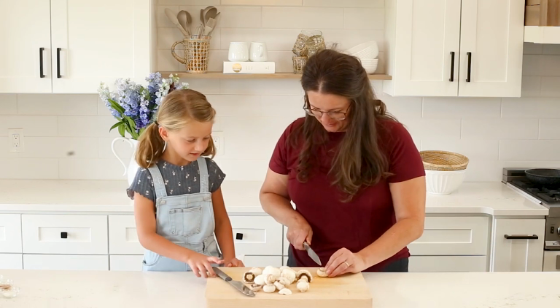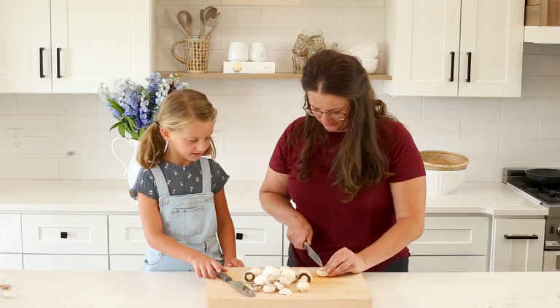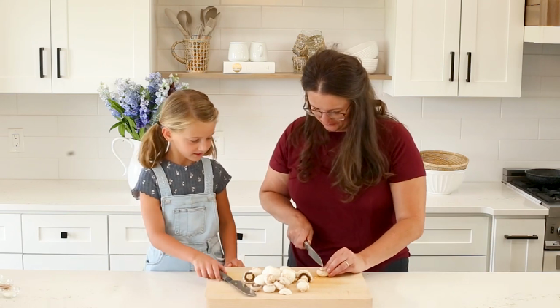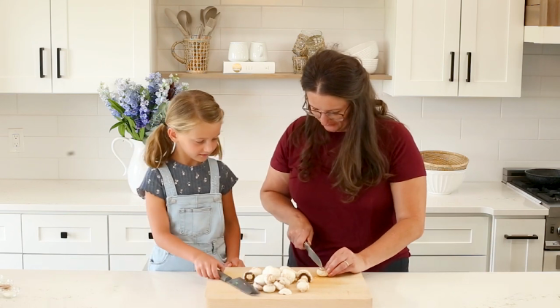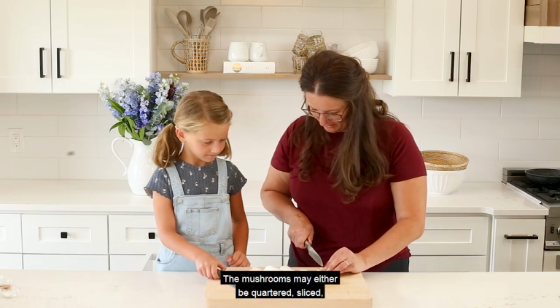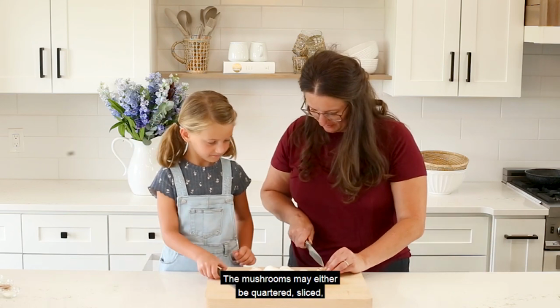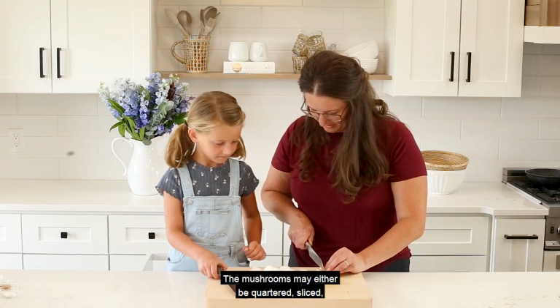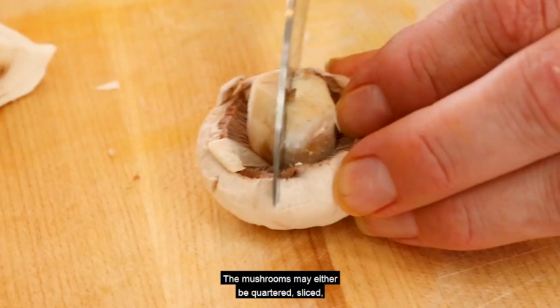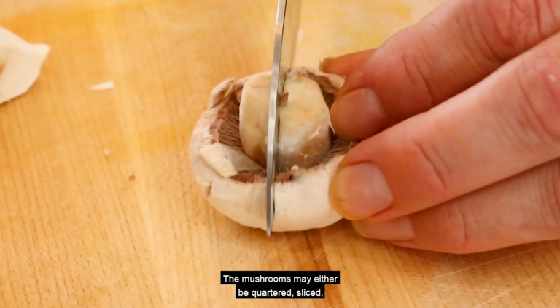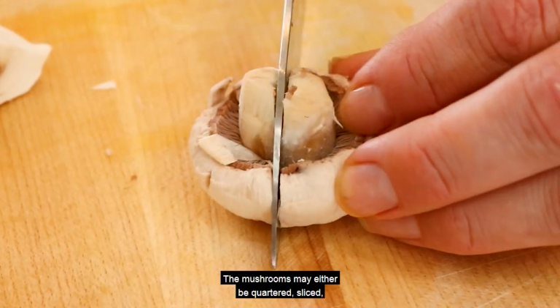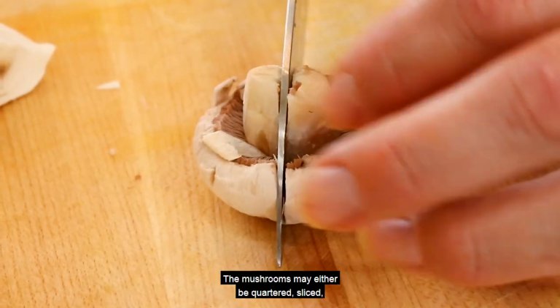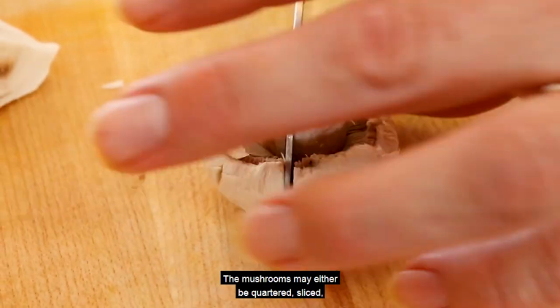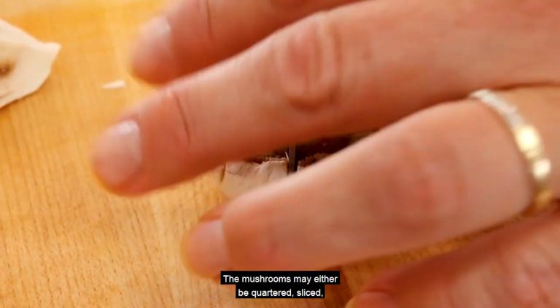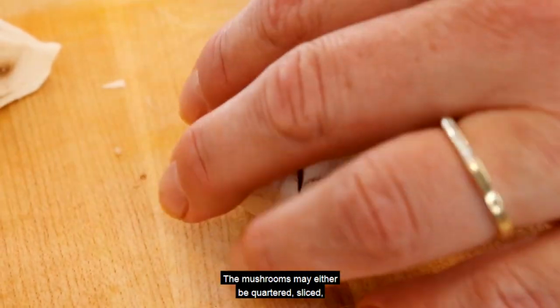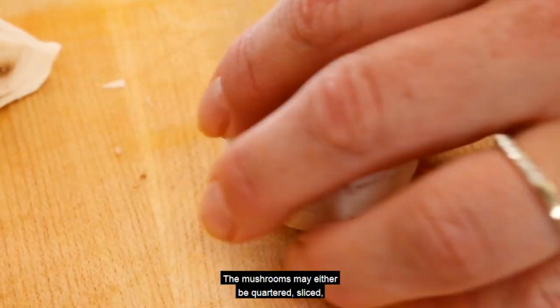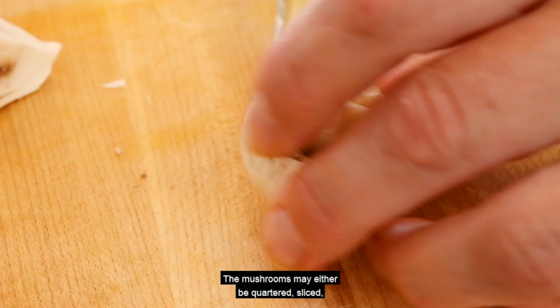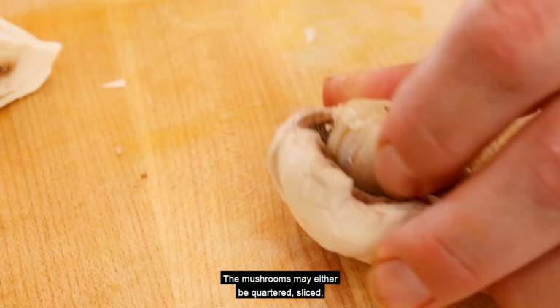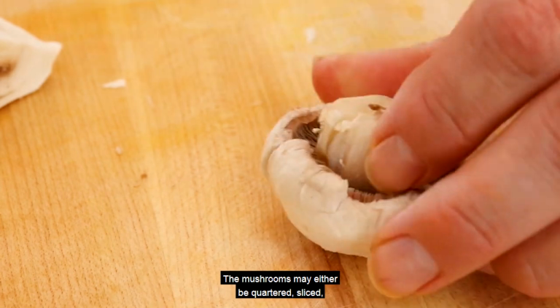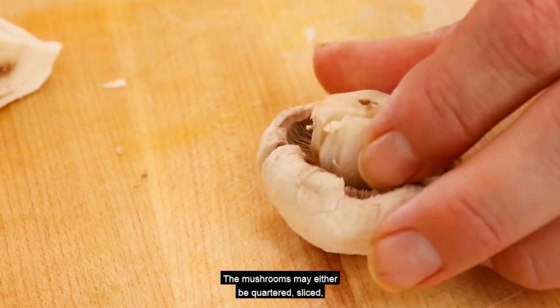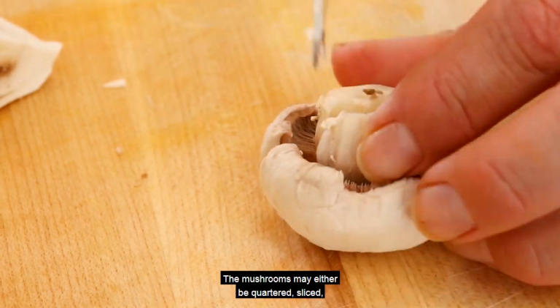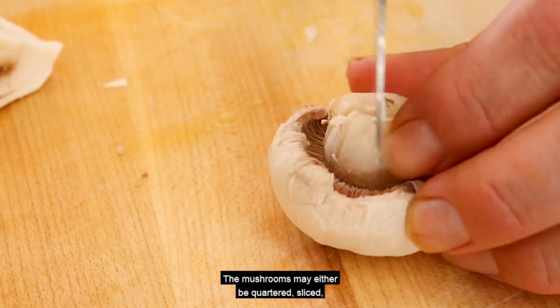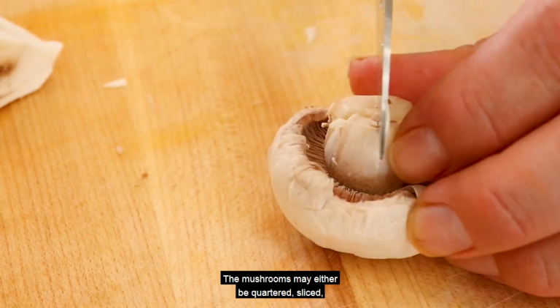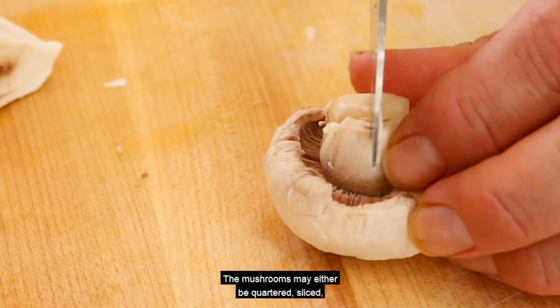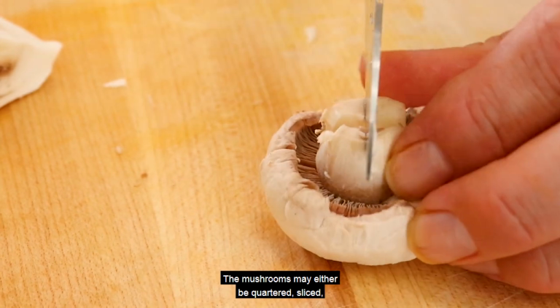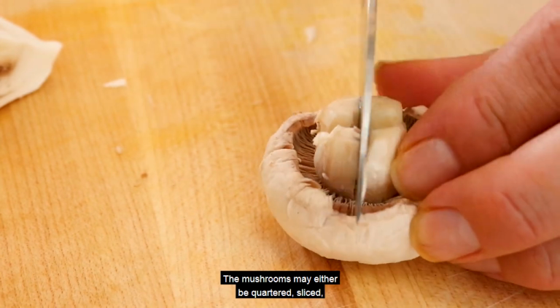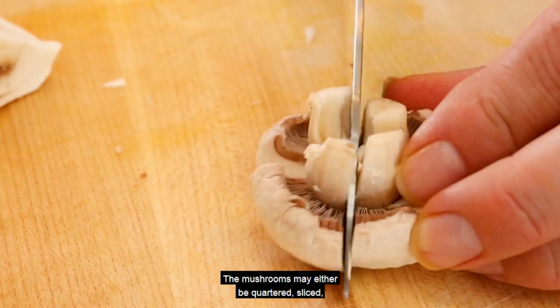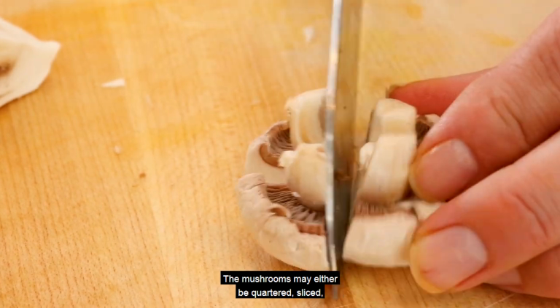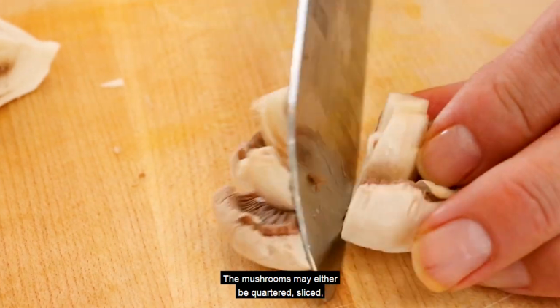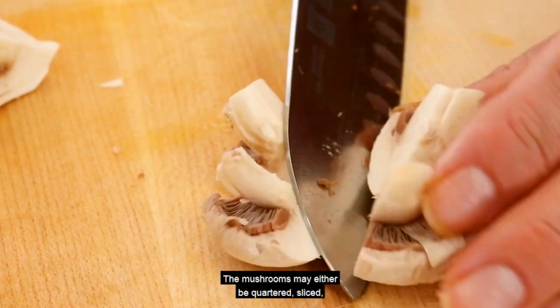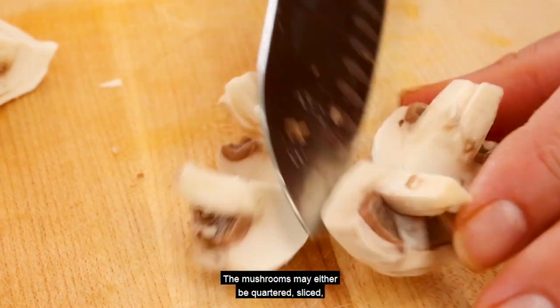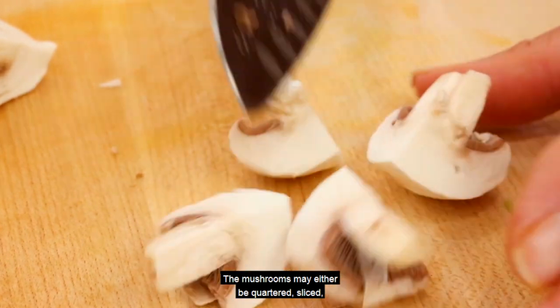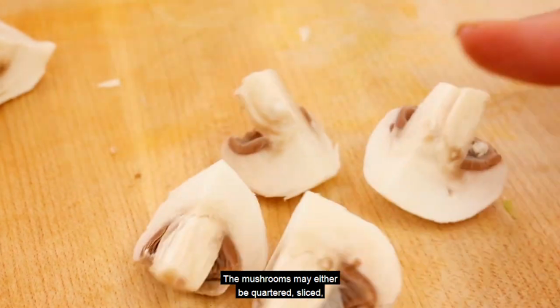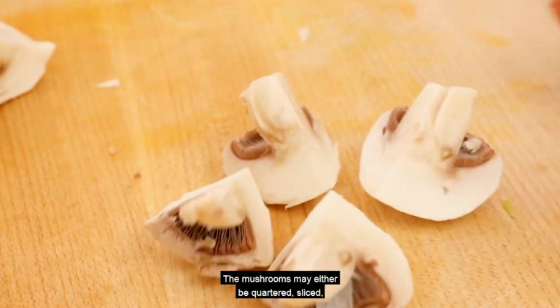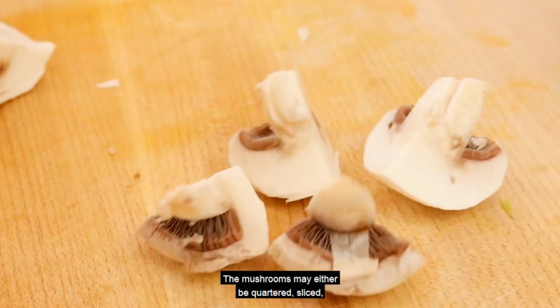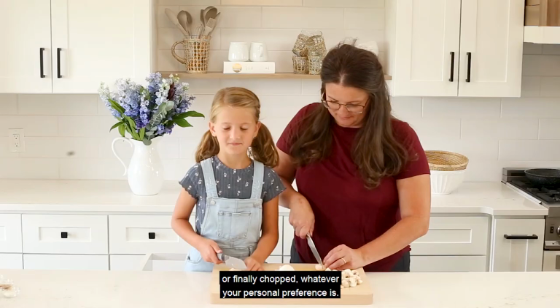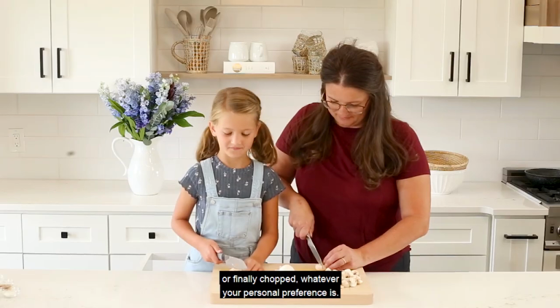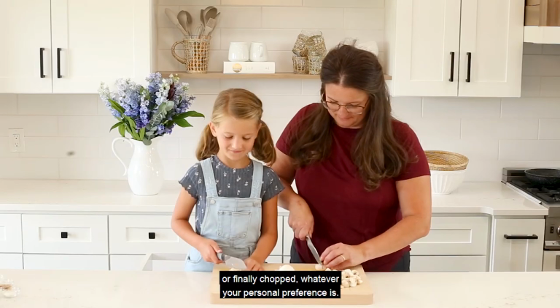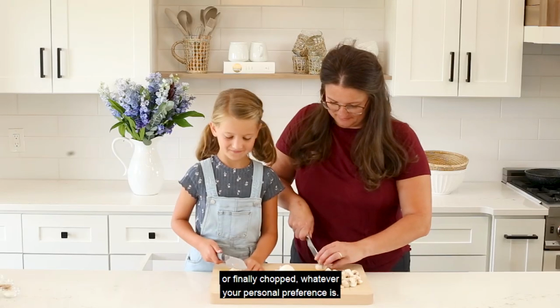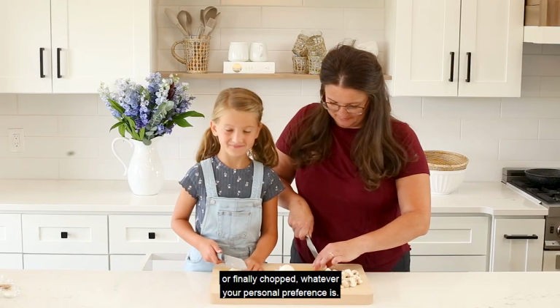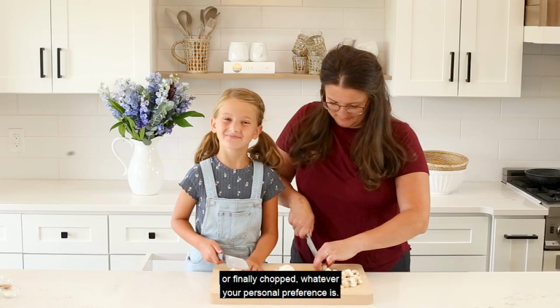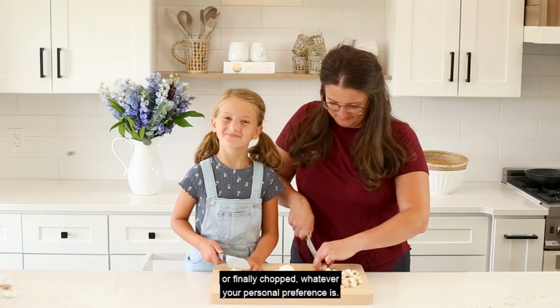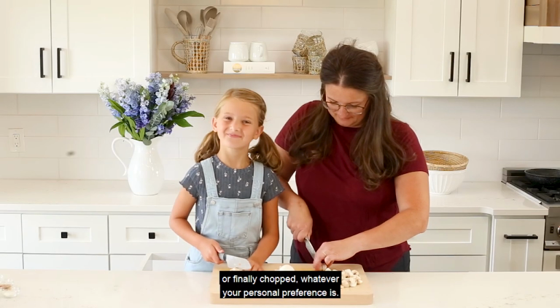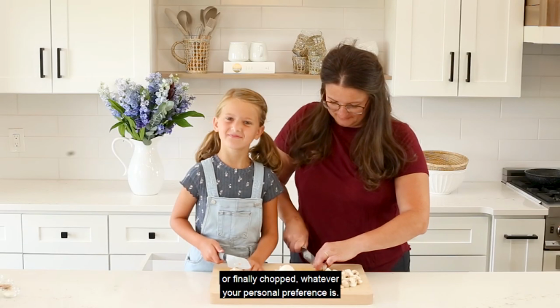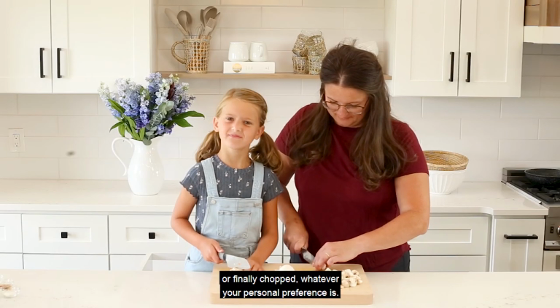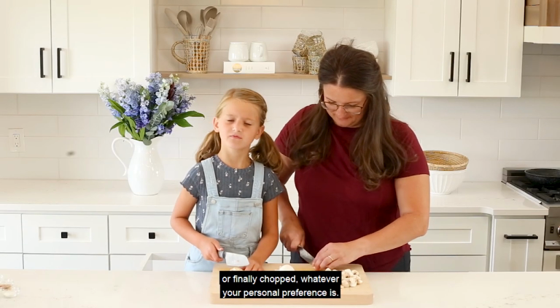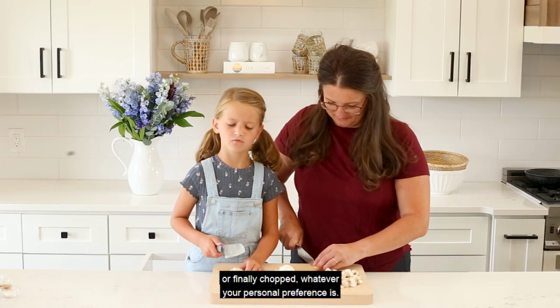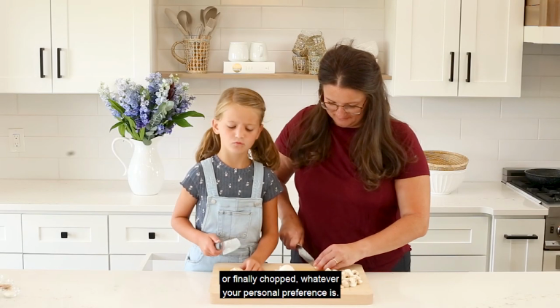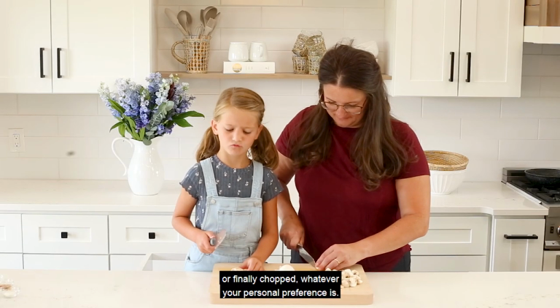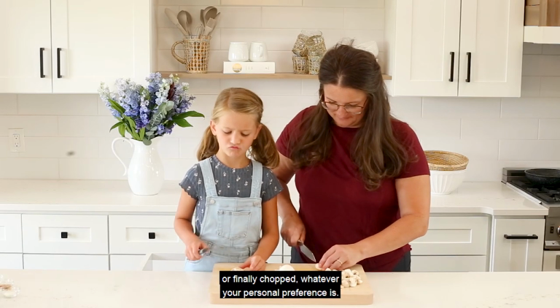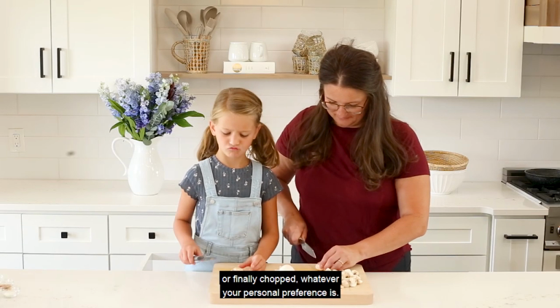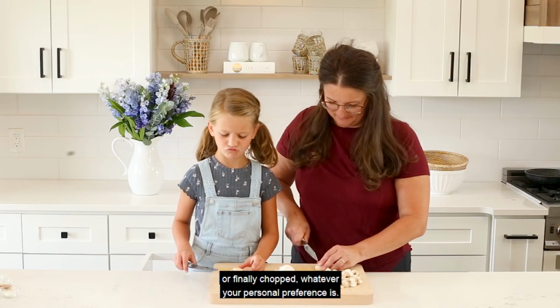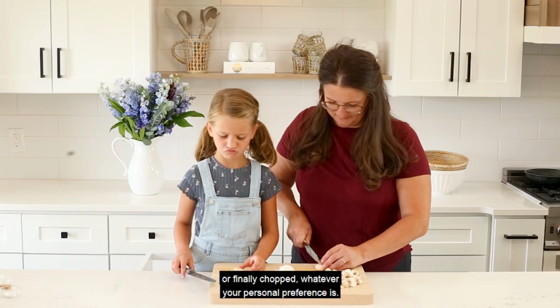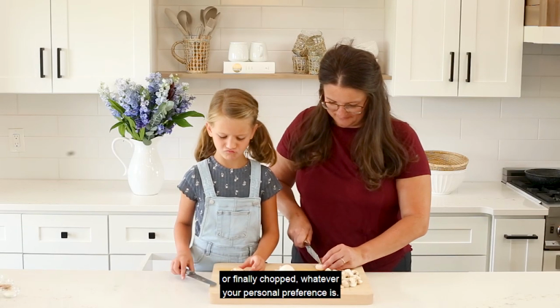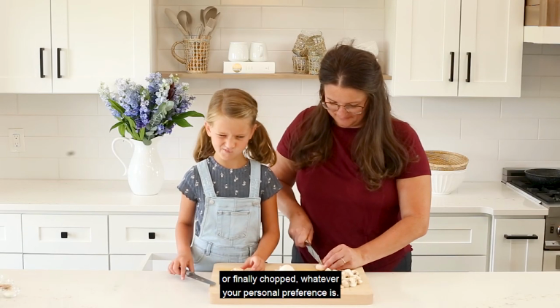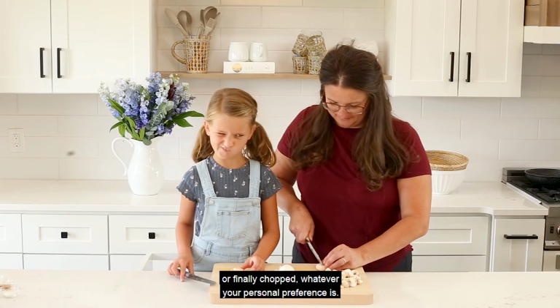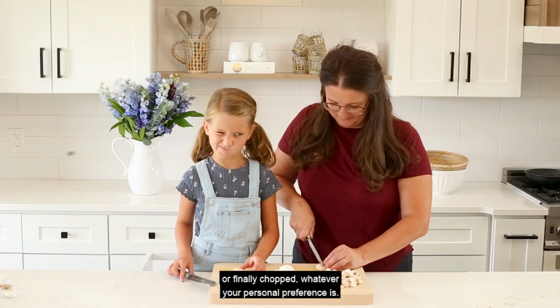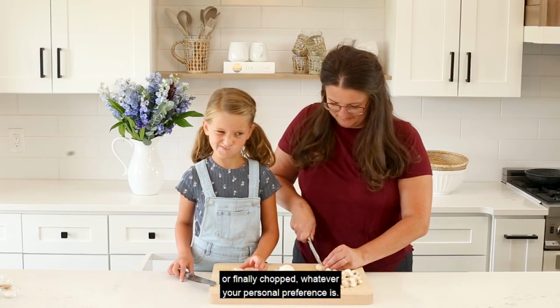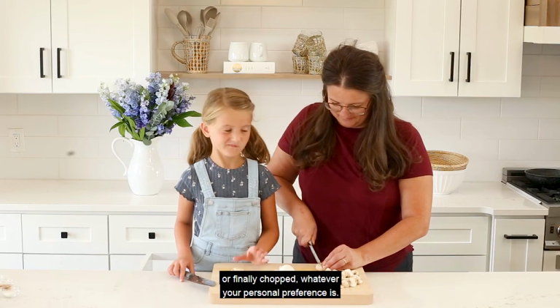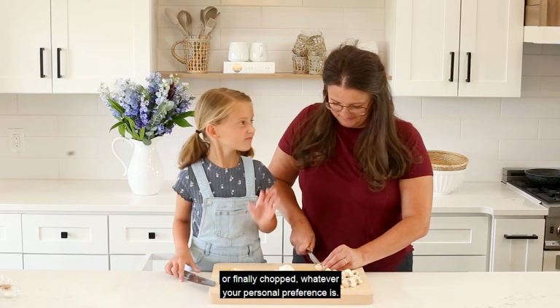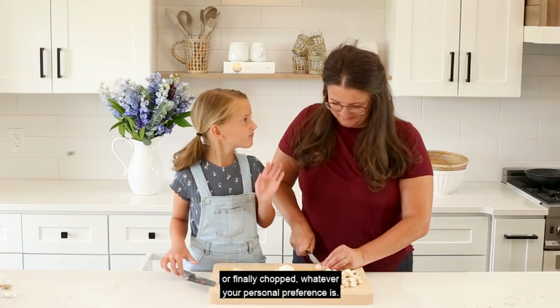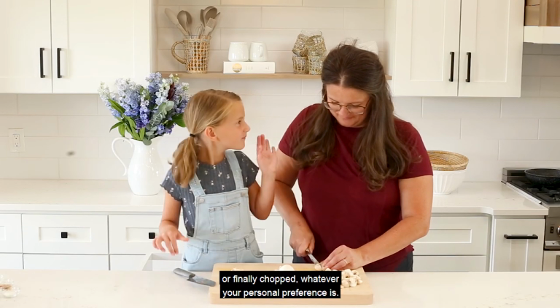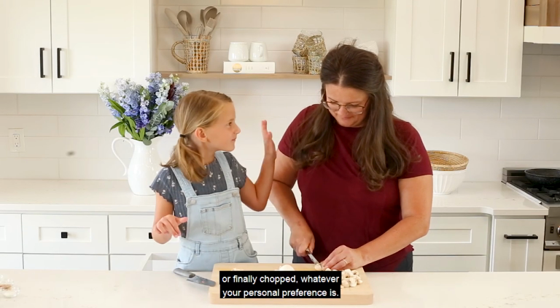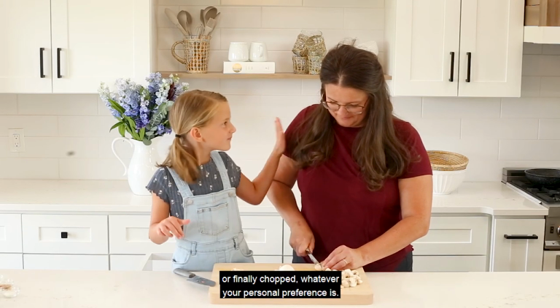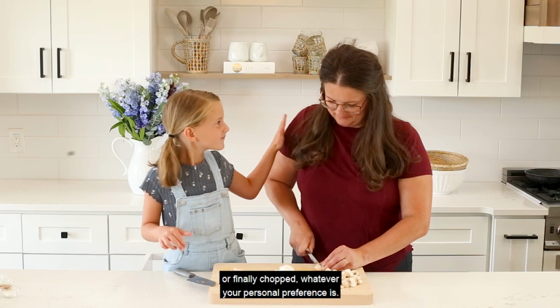The mushrooms may either be quartered, sliced, or finely chopped — whatever your personal preference is.